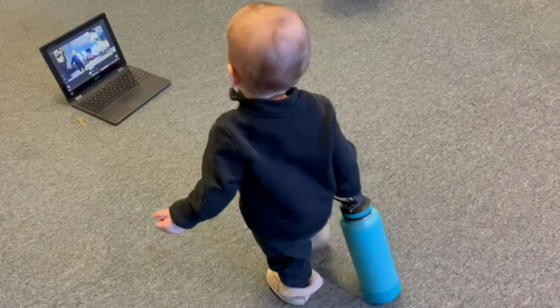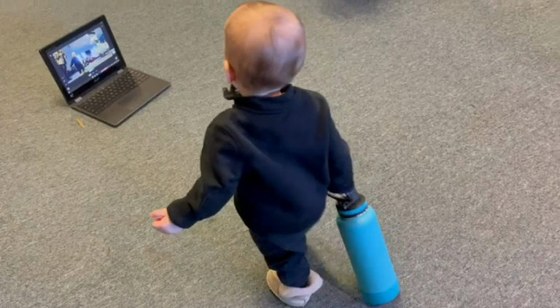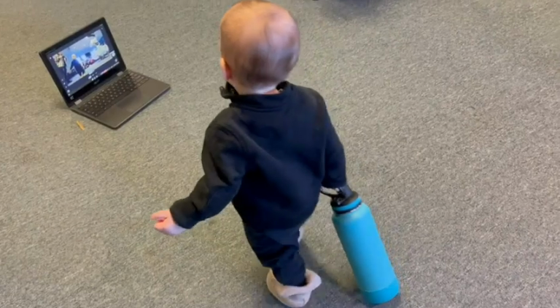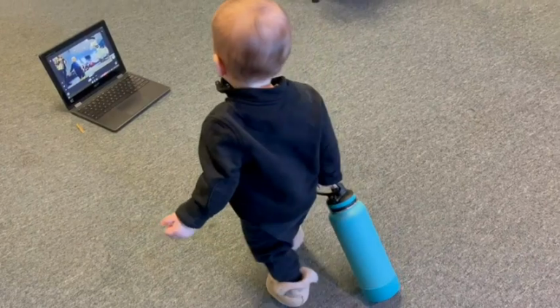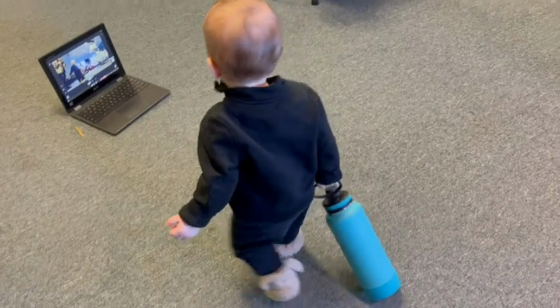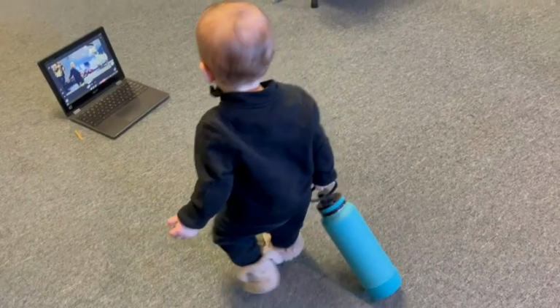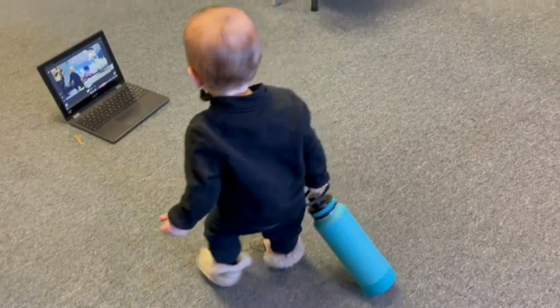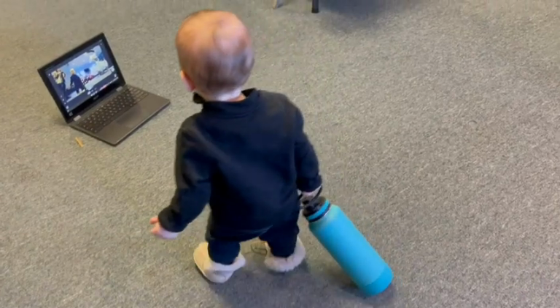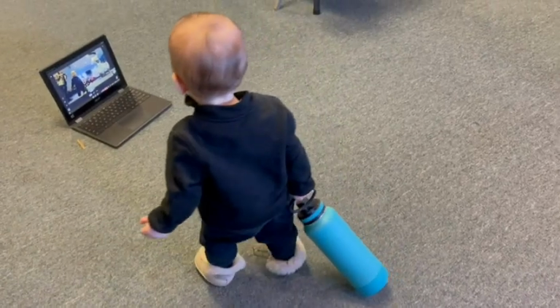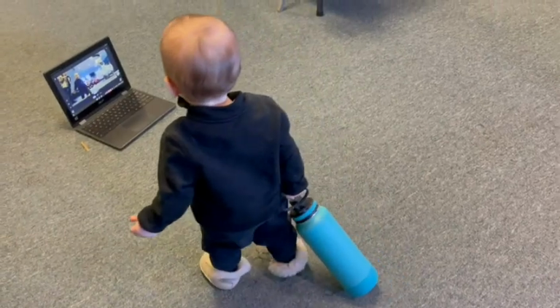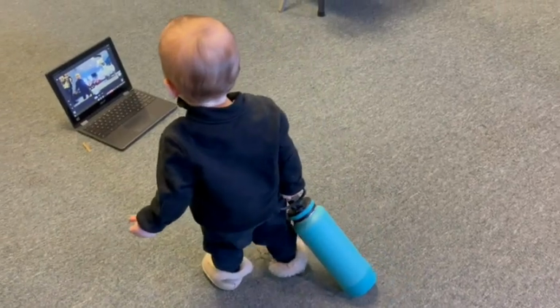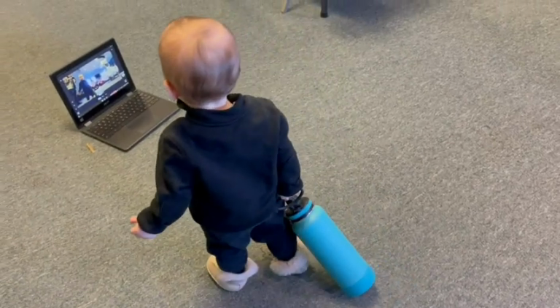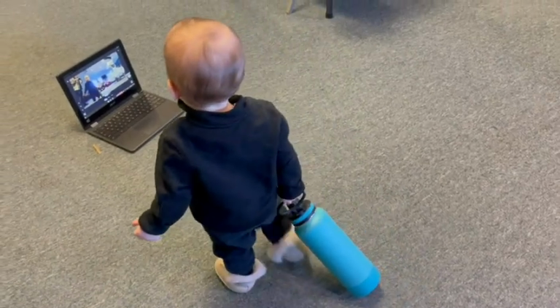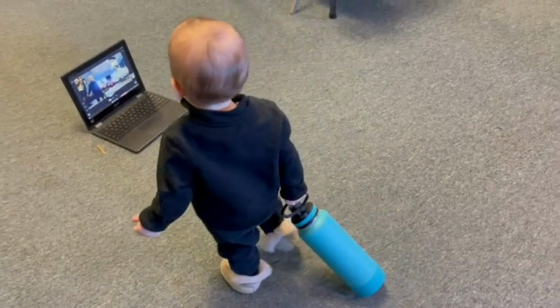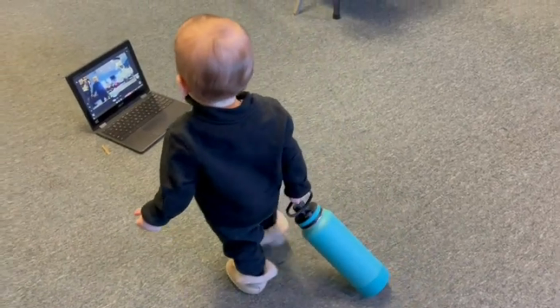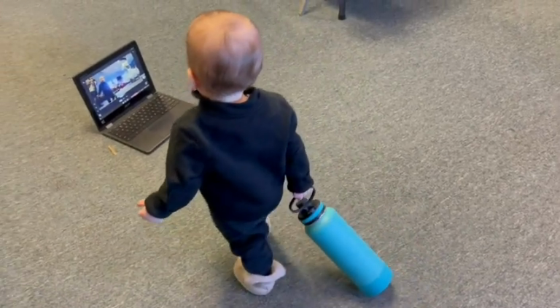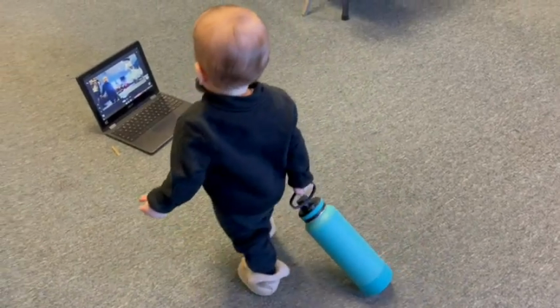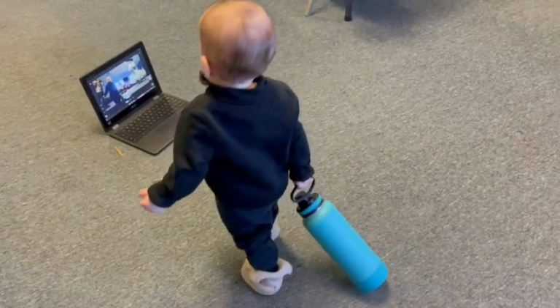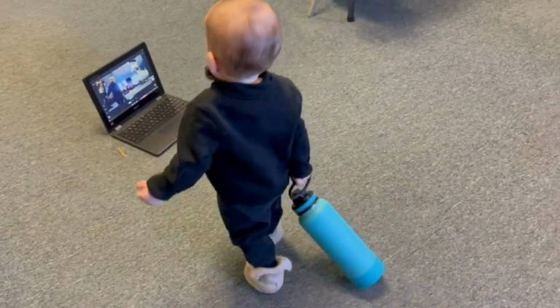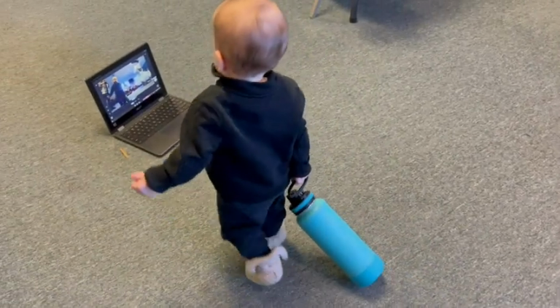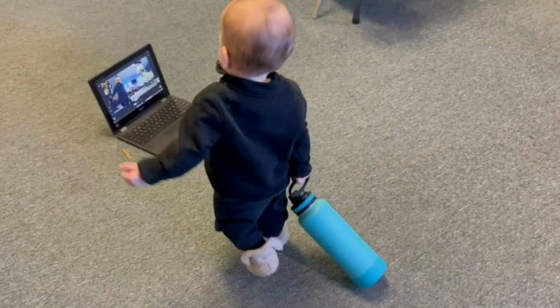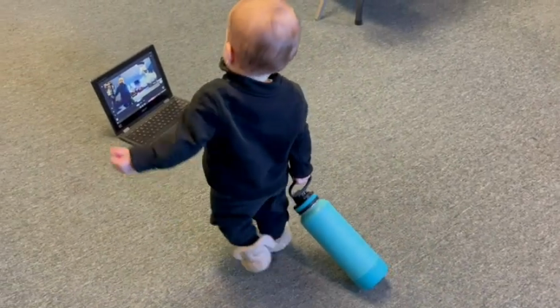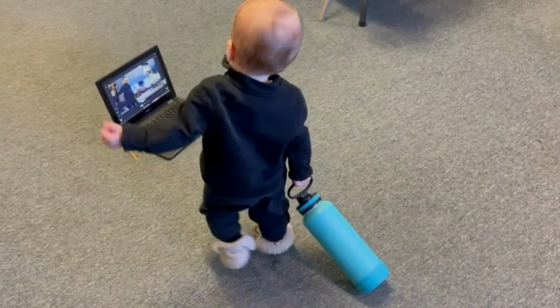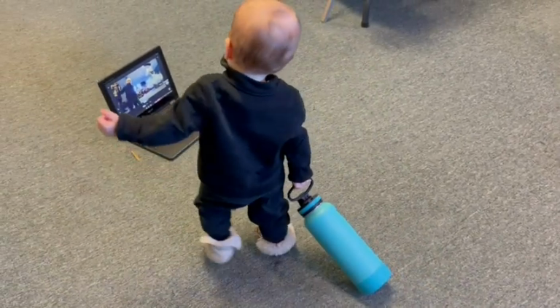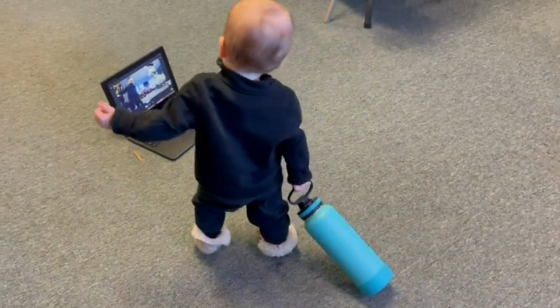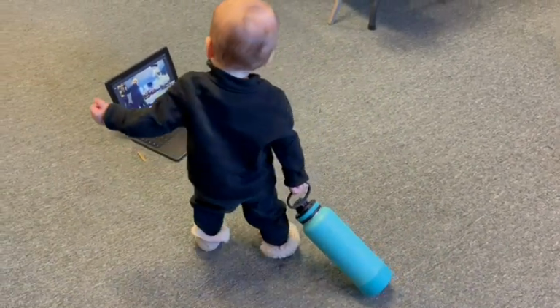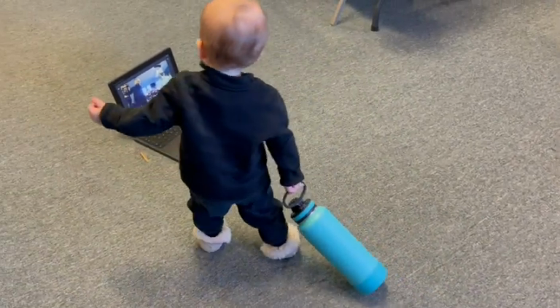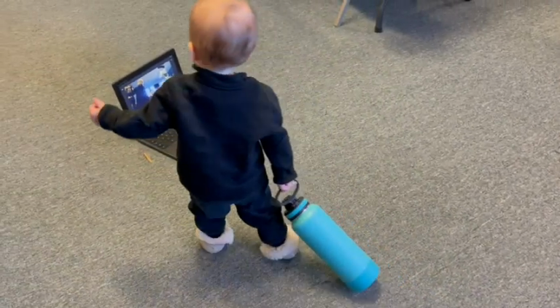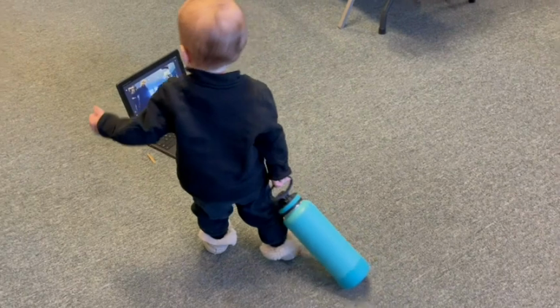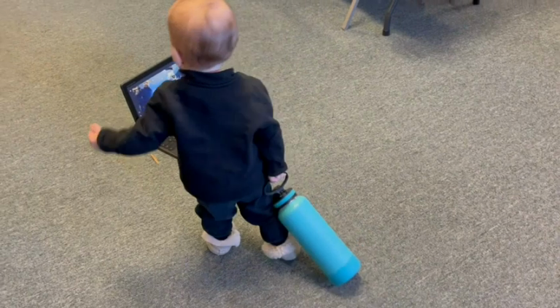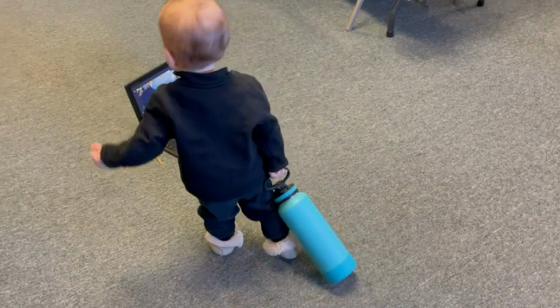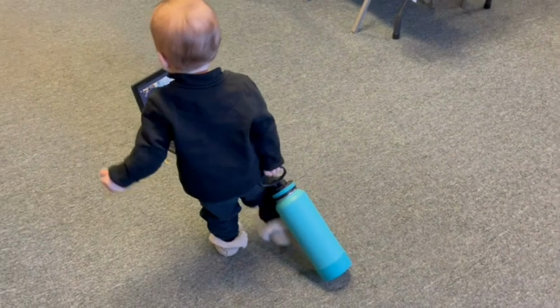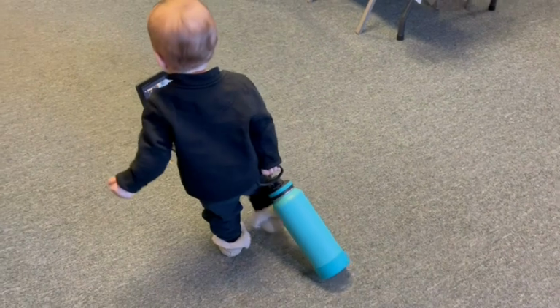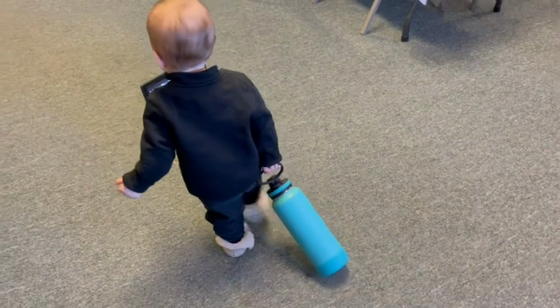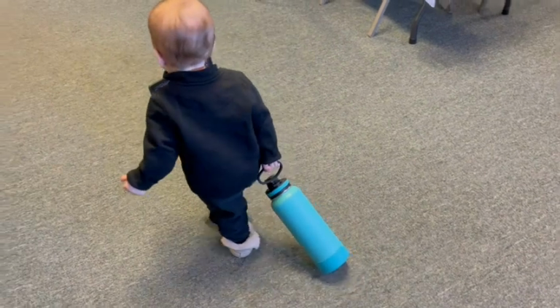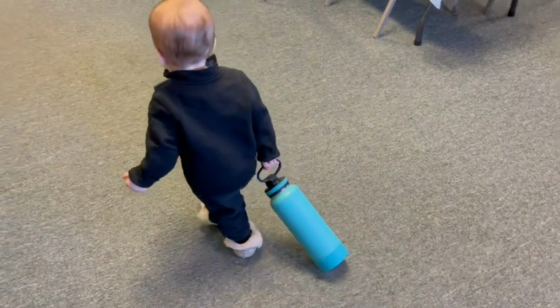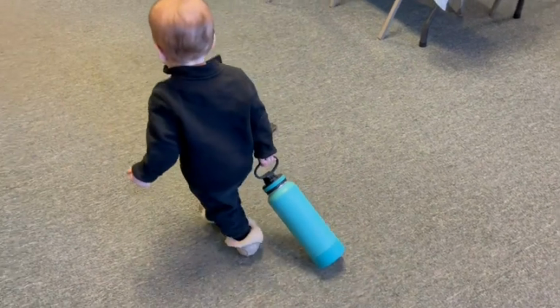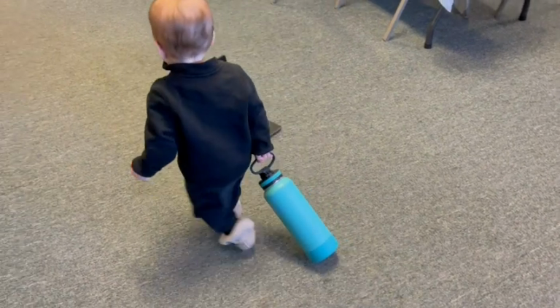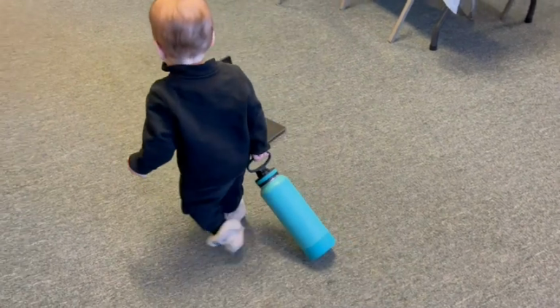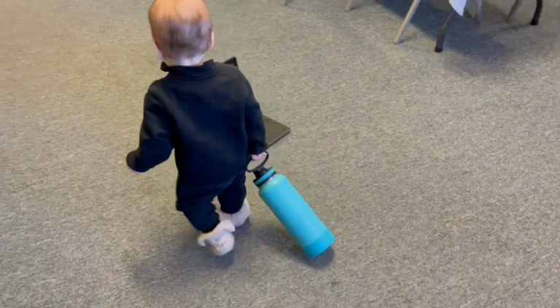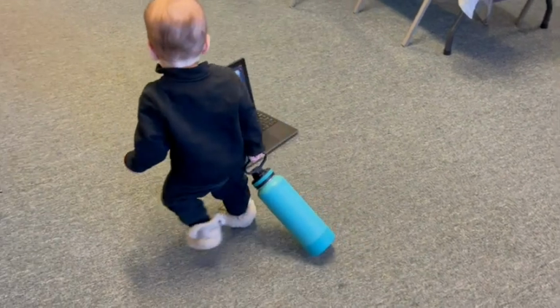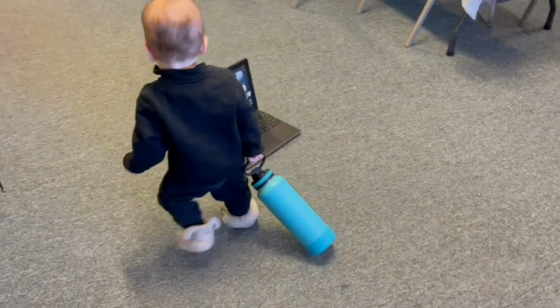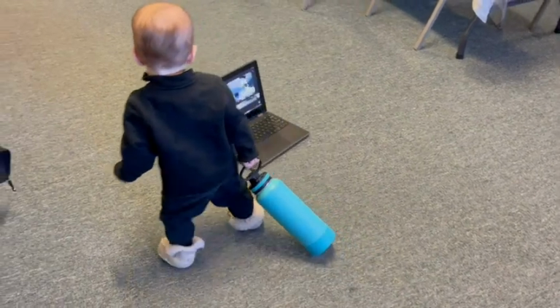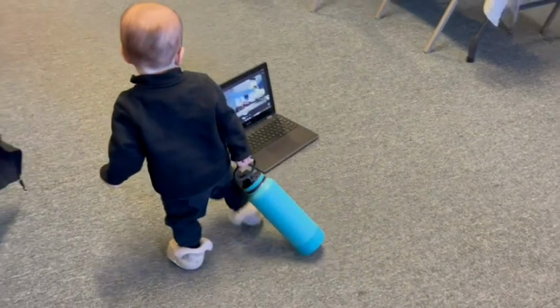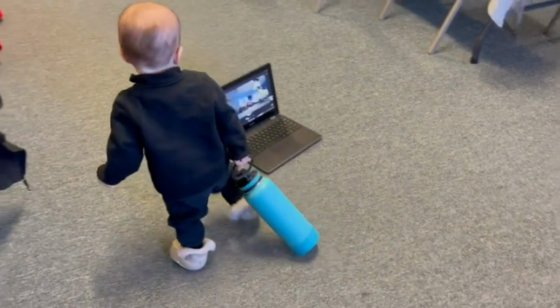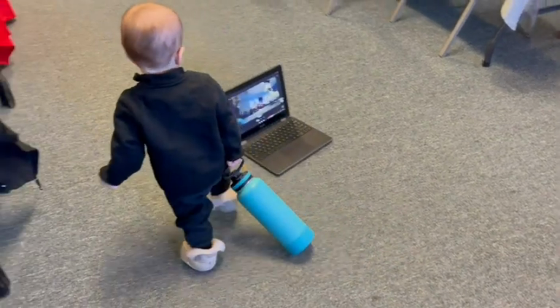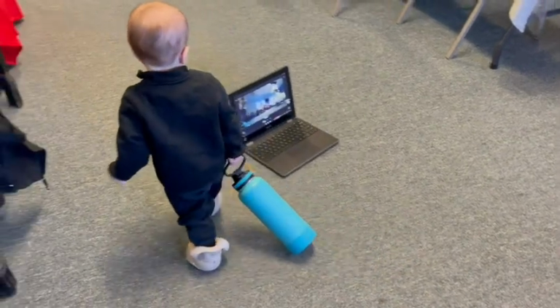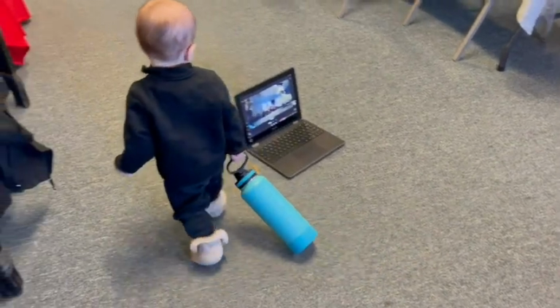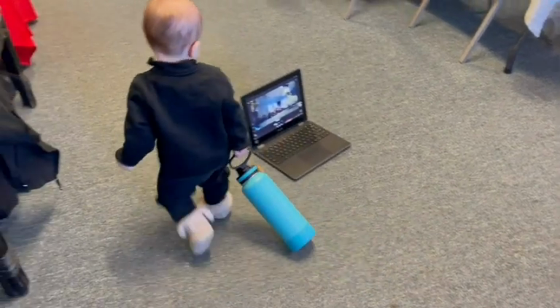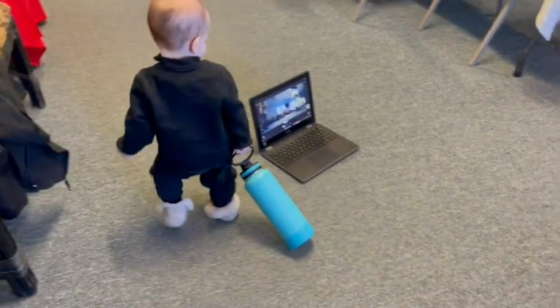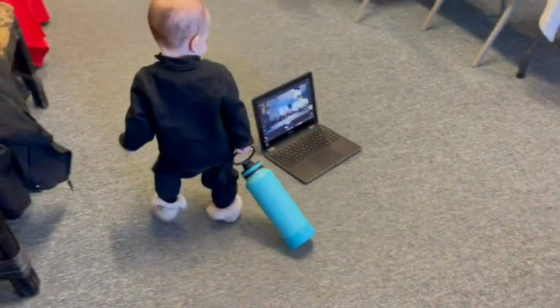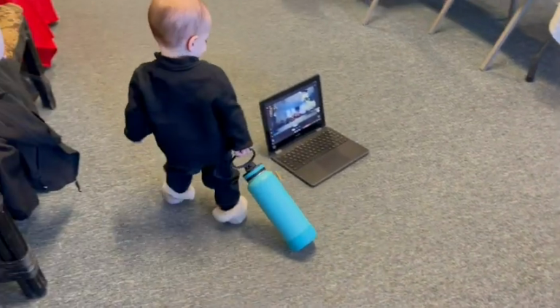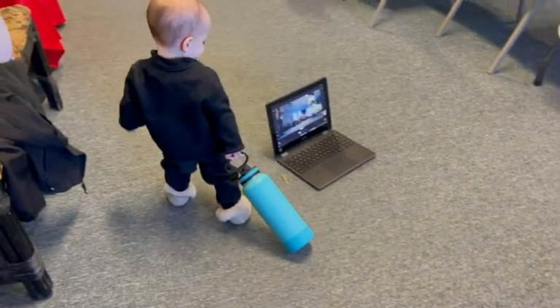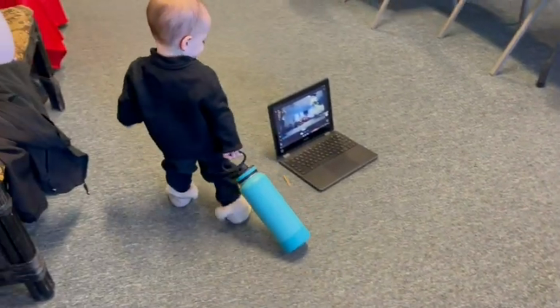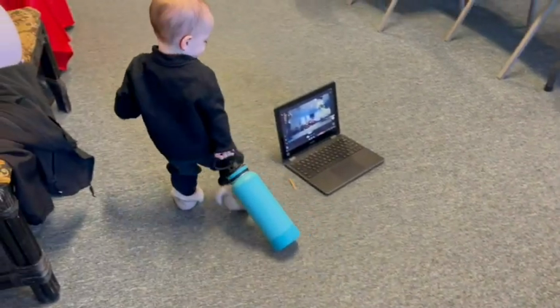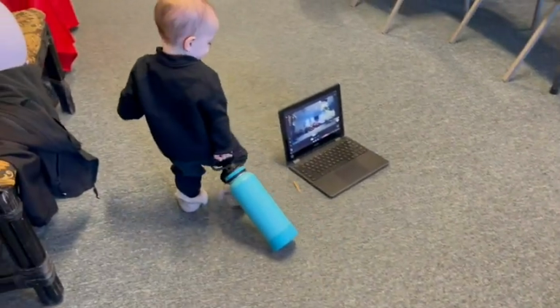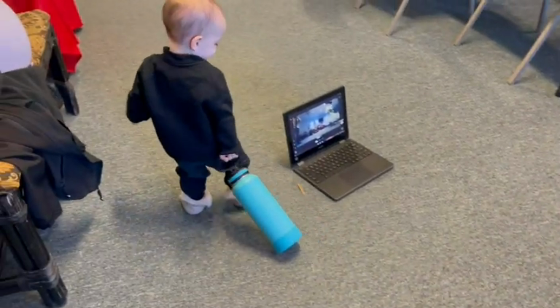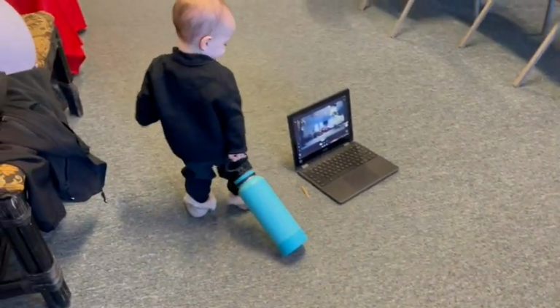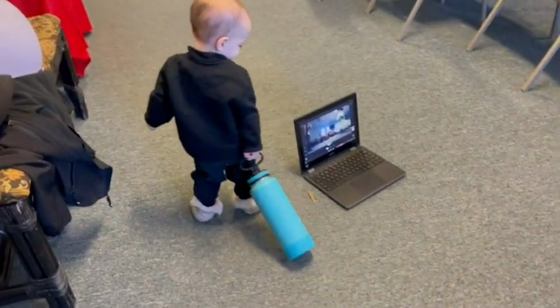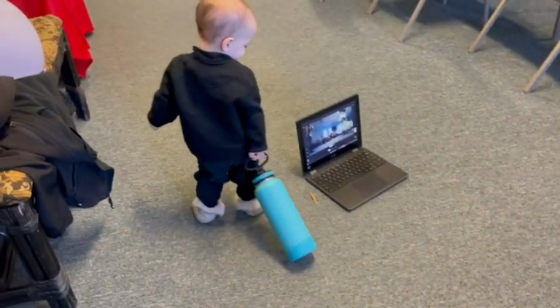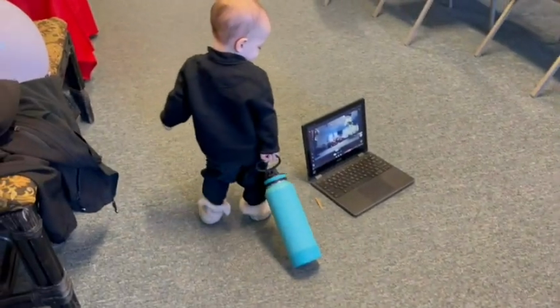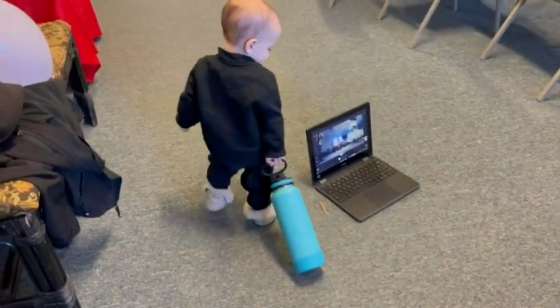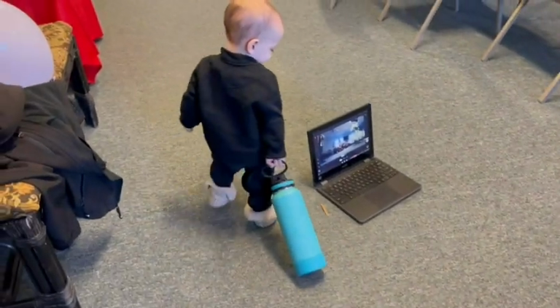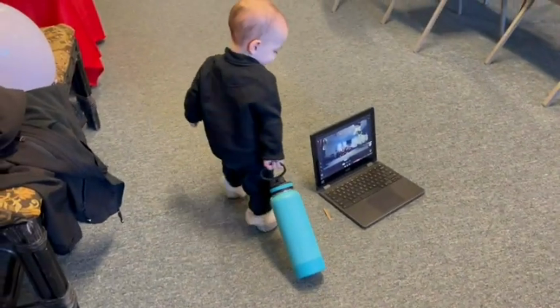My son loves carrying random things around the house and this water bottle is perfect. He just grabs it by the handle and goes.